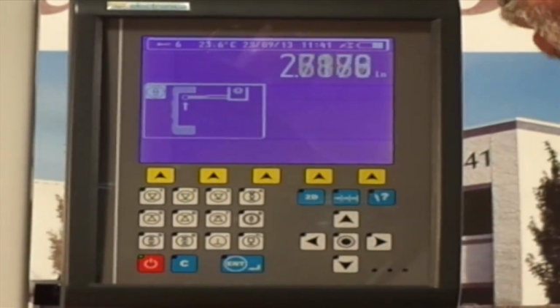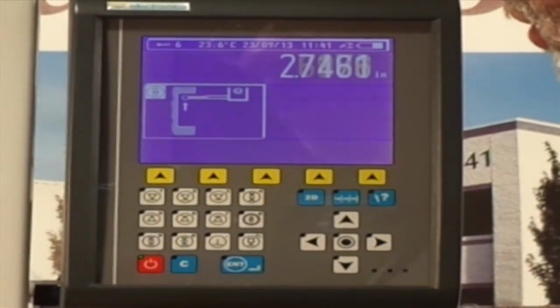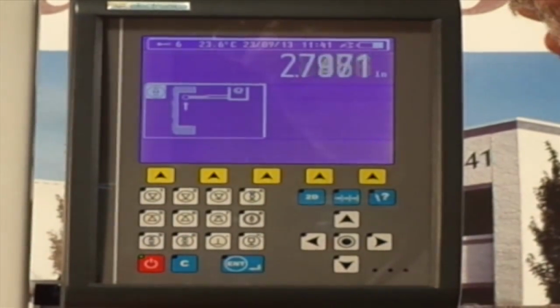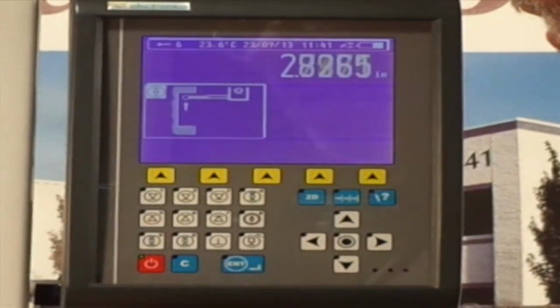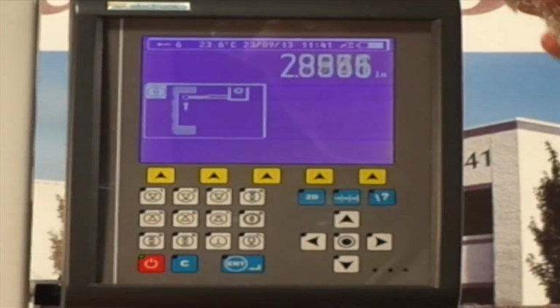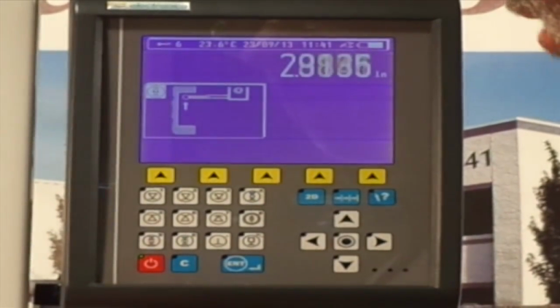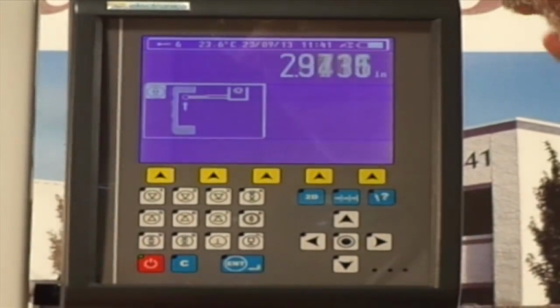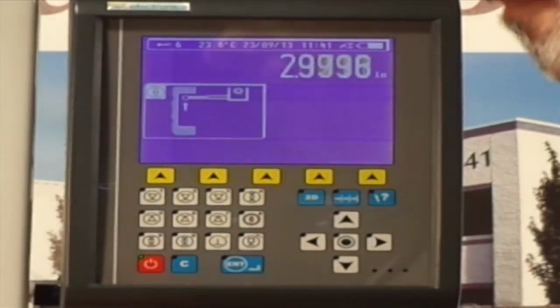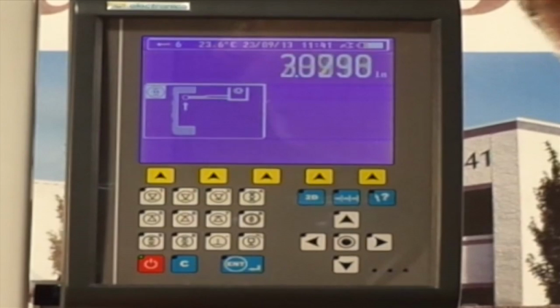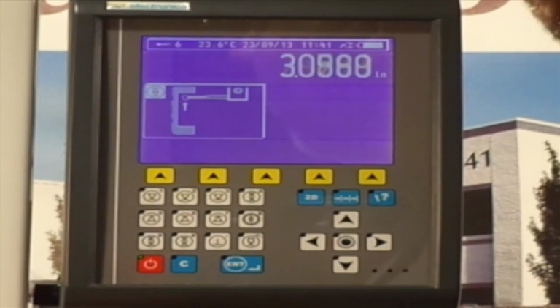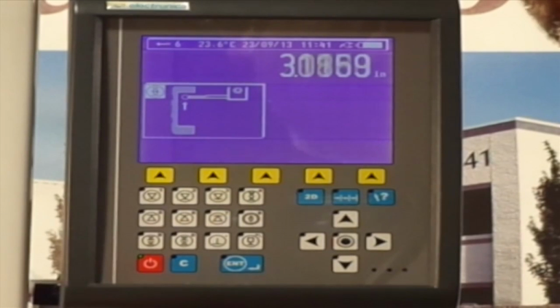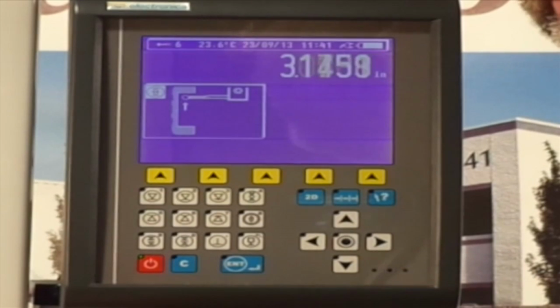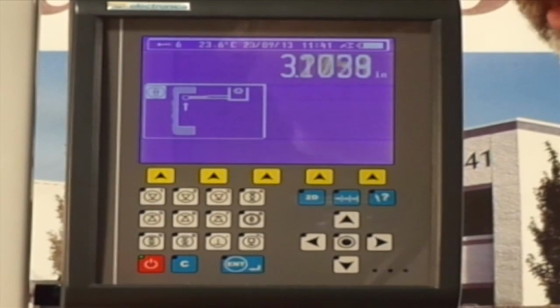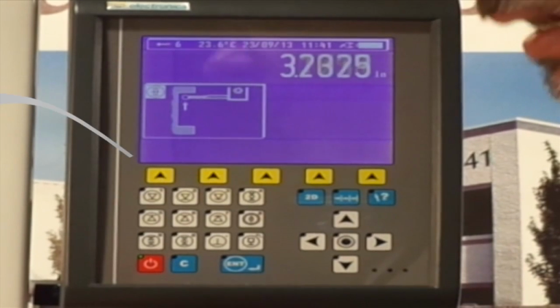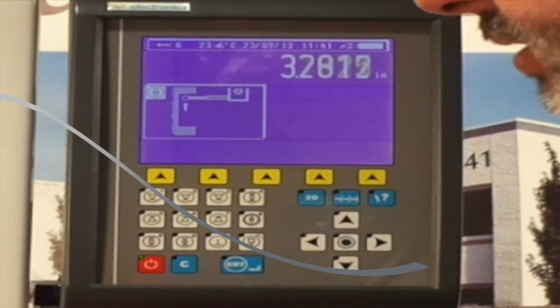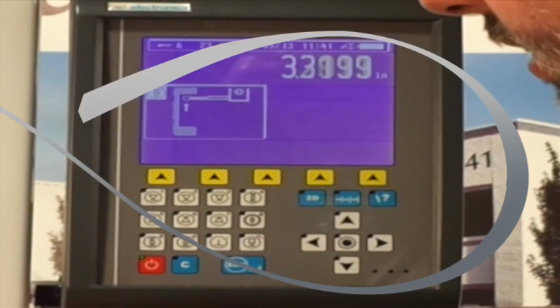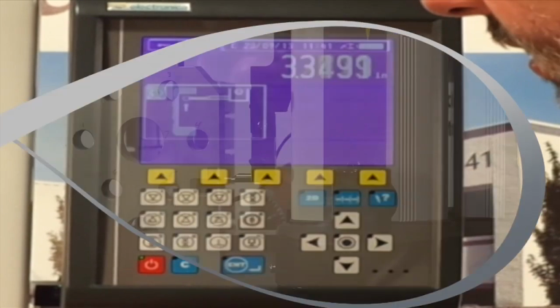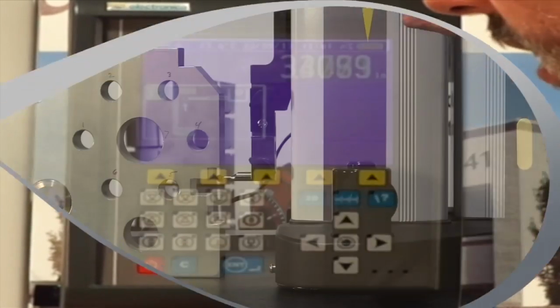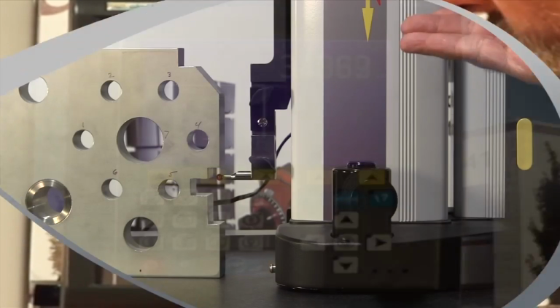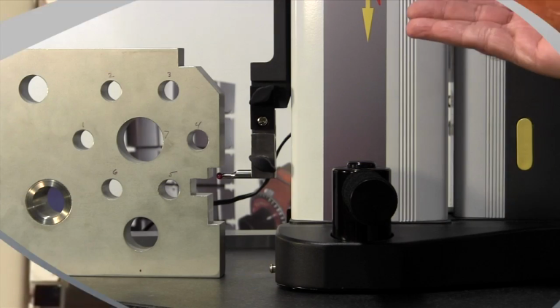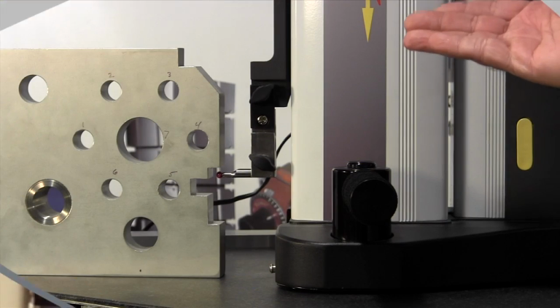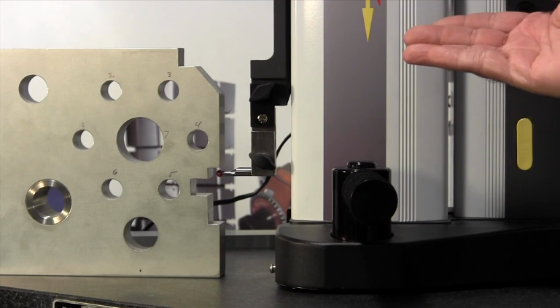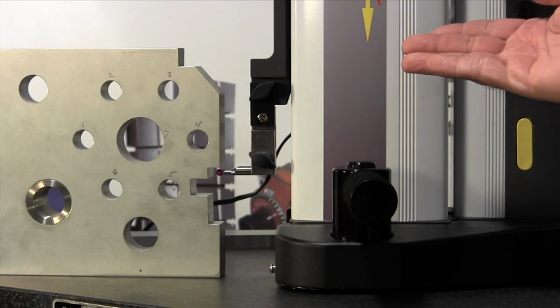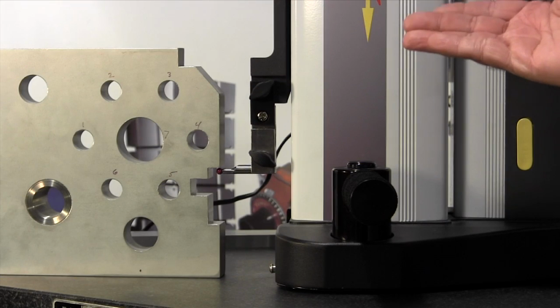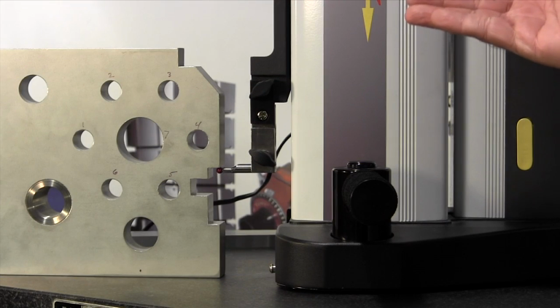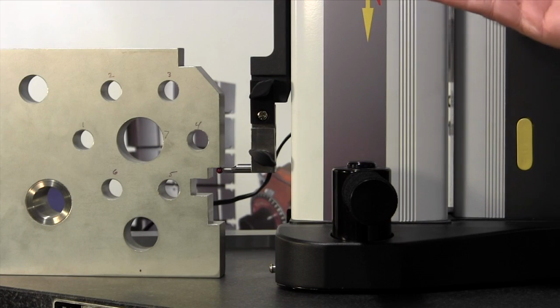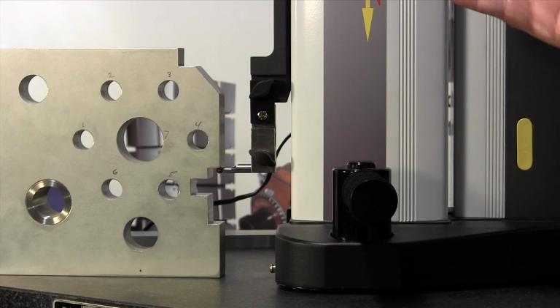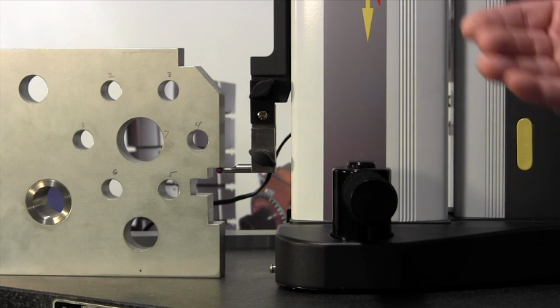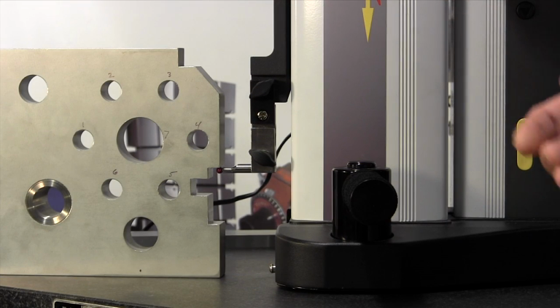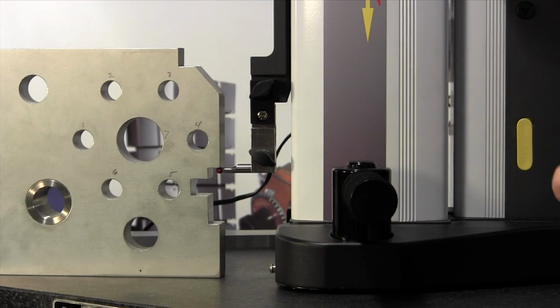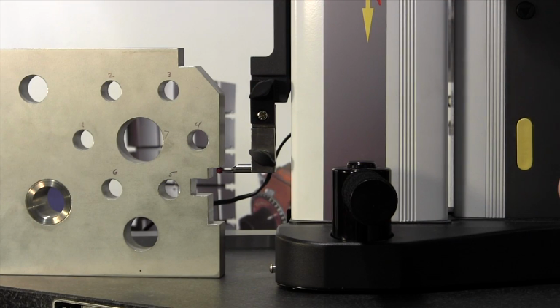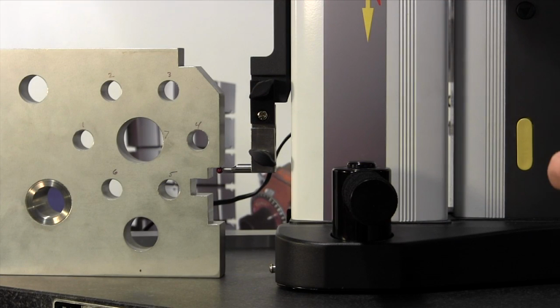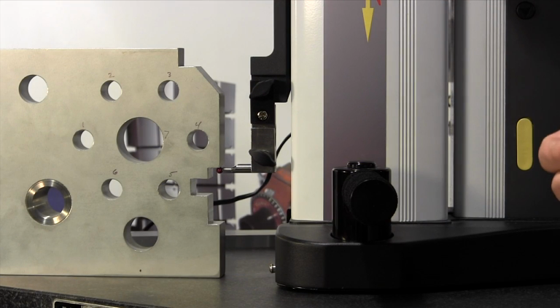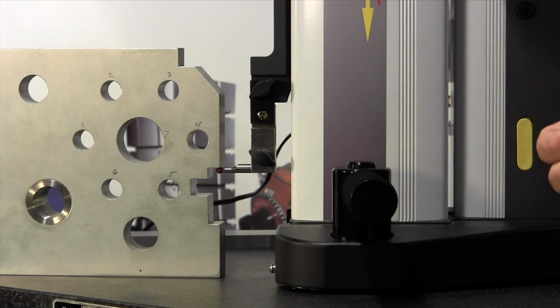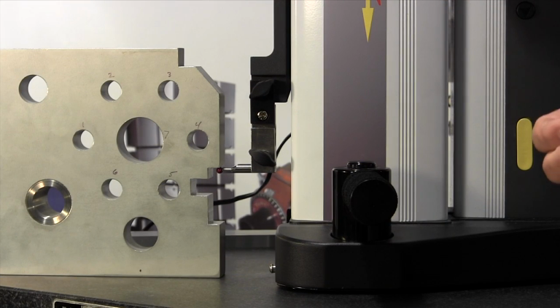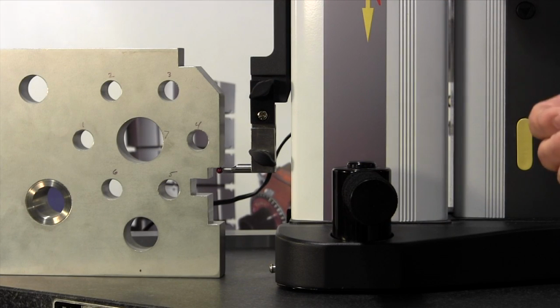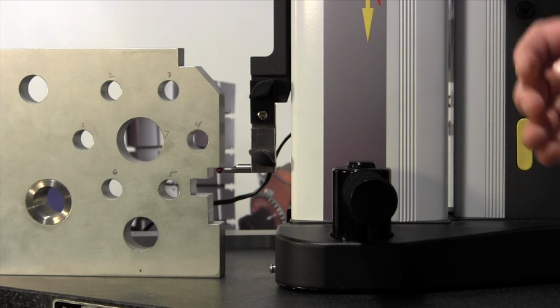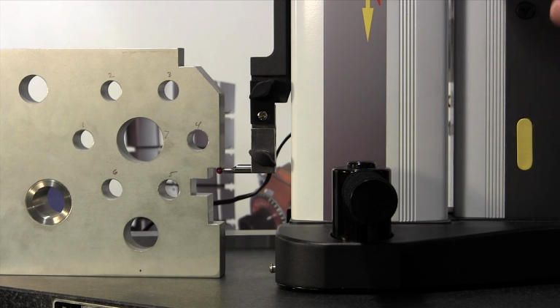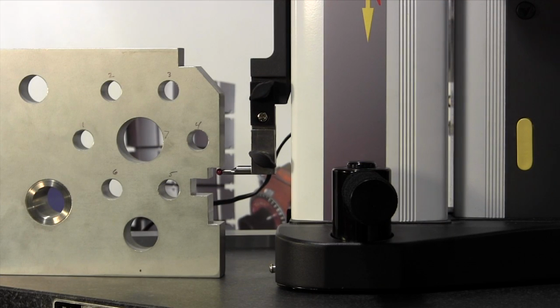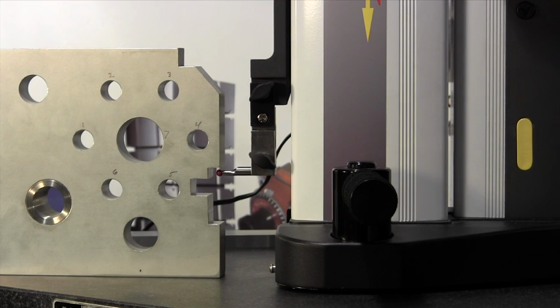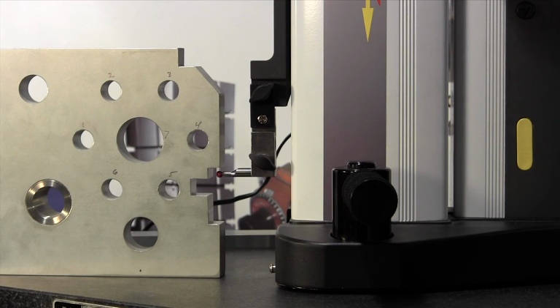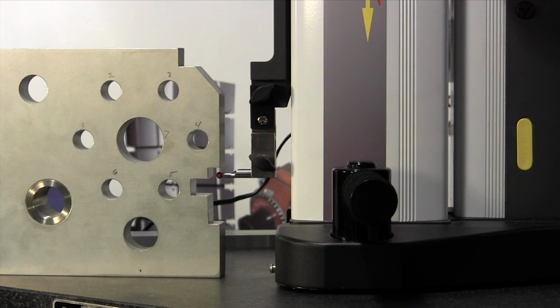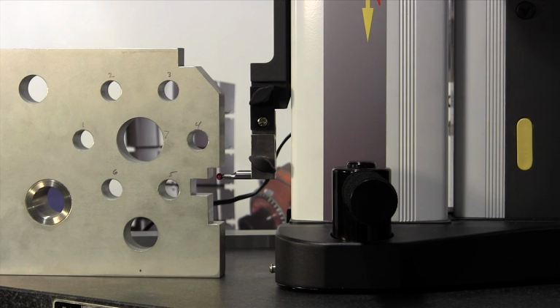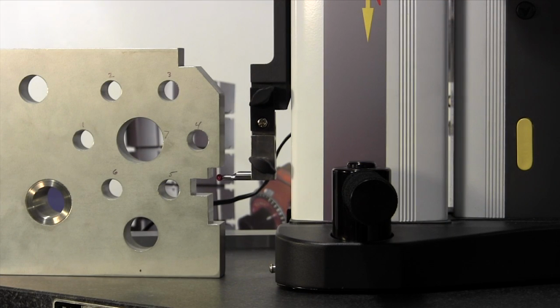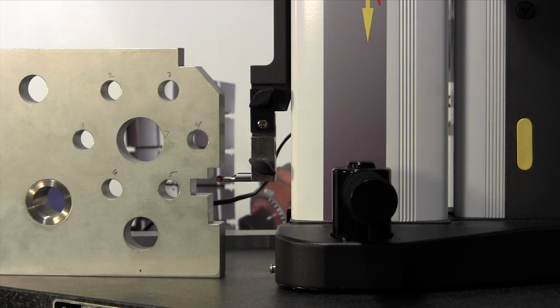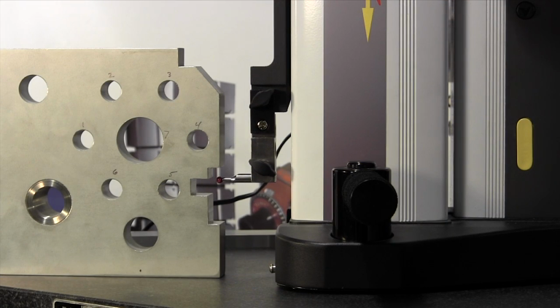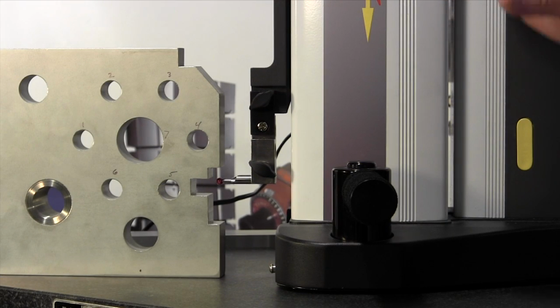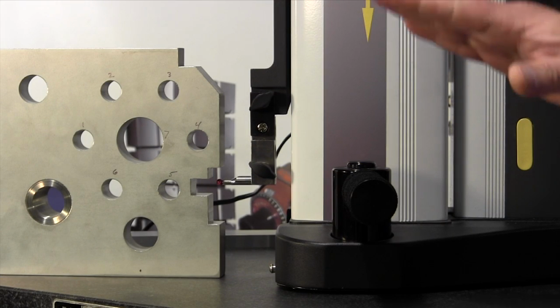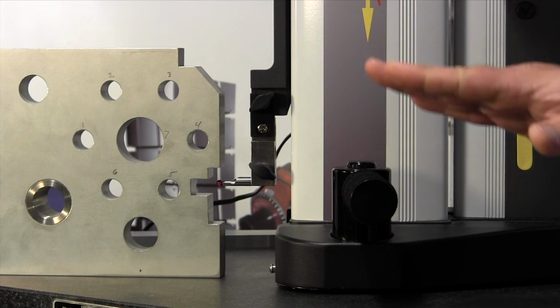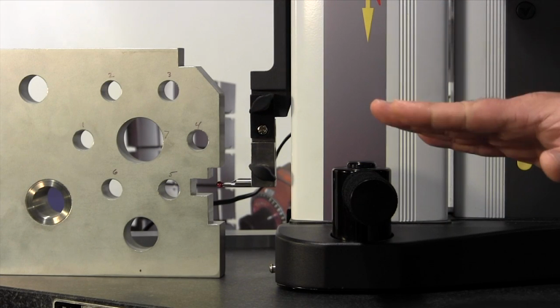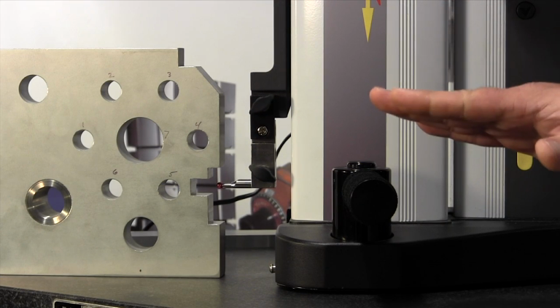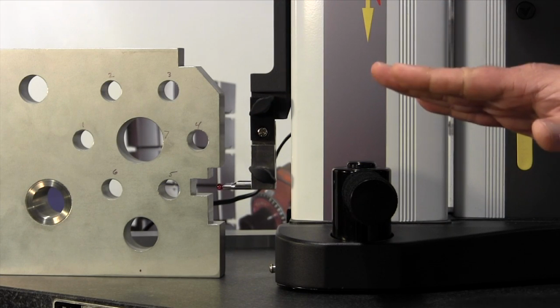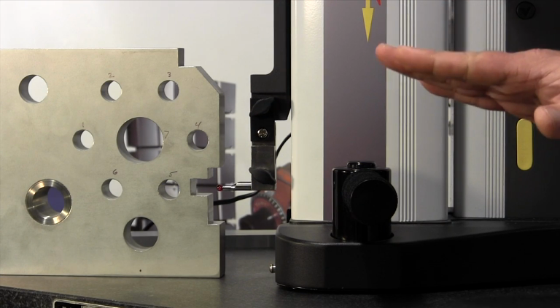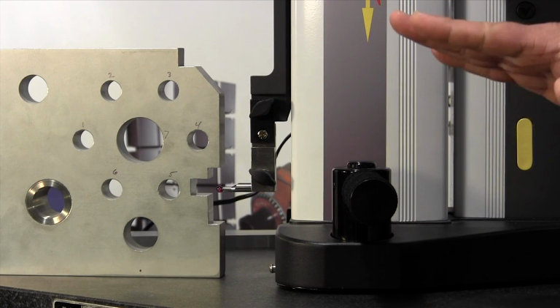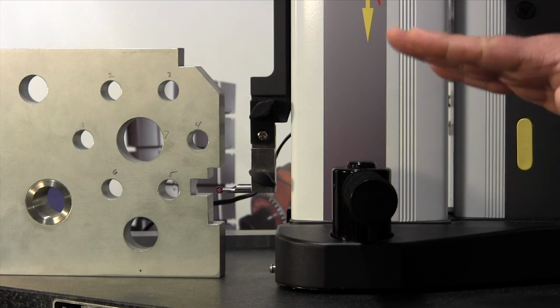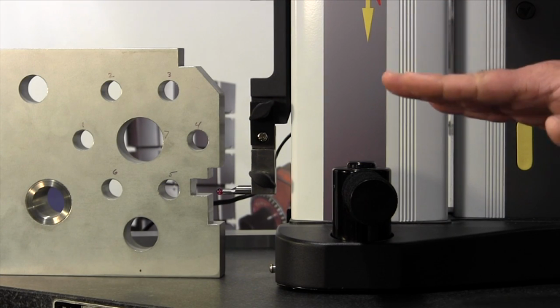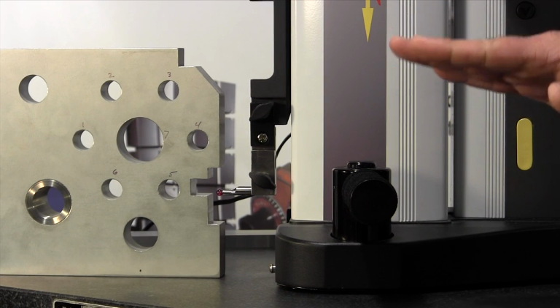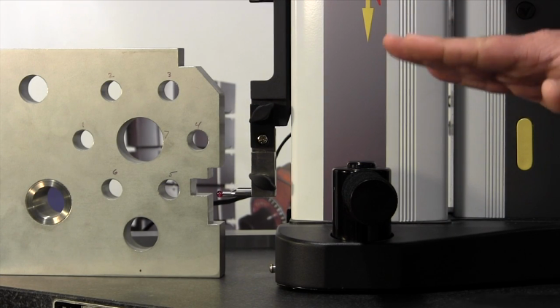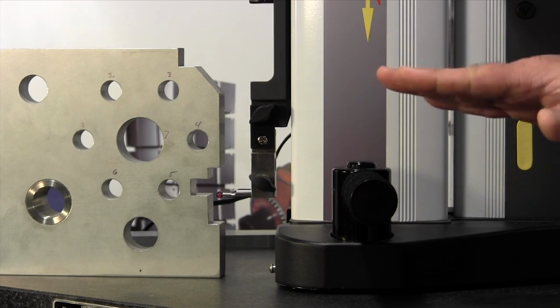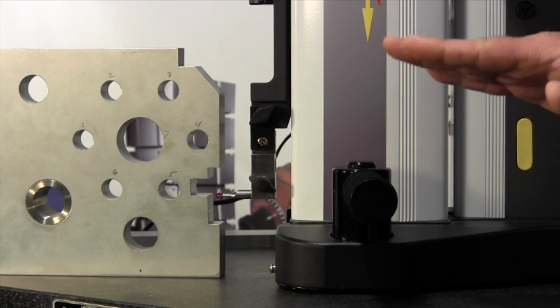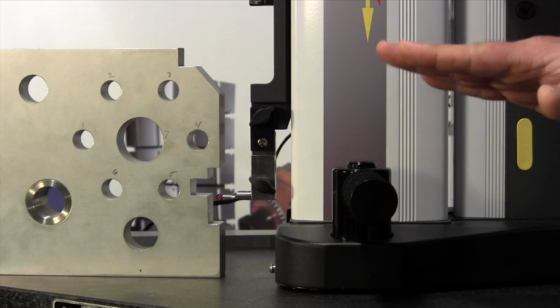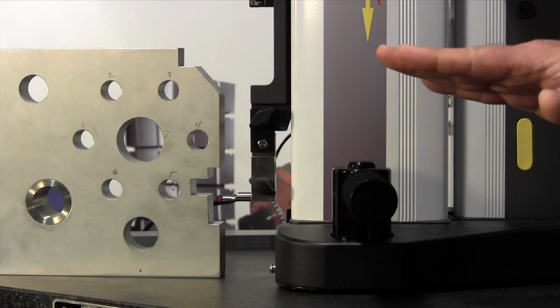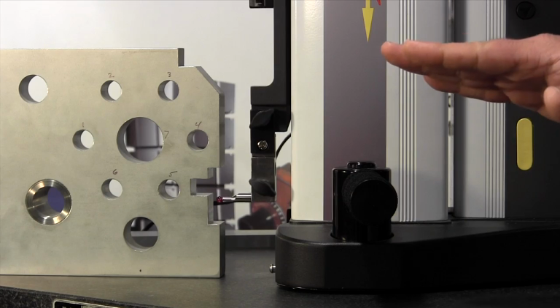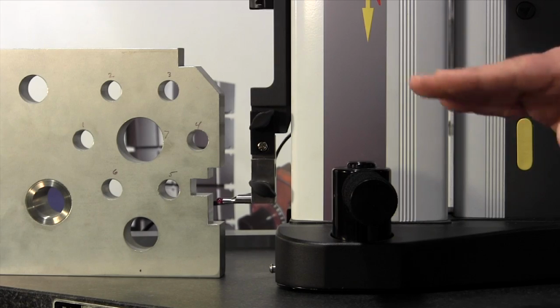The probe is going to come up and it's going to touch off on the top. It's going to beep and it's going to go down and it's going to touch off on the bottom.